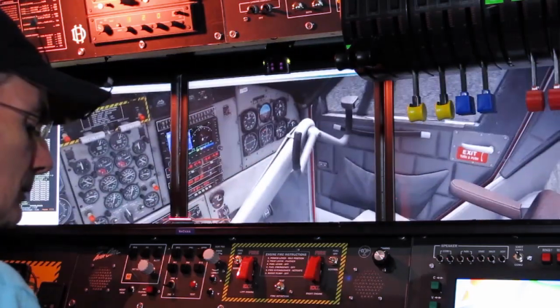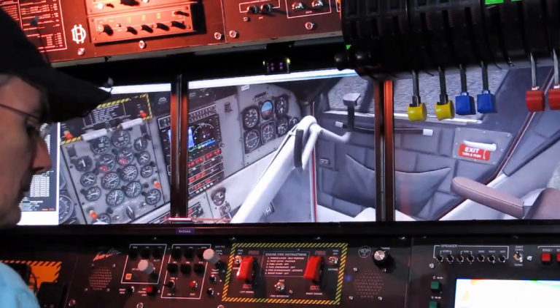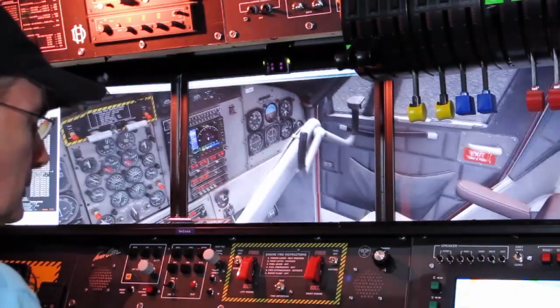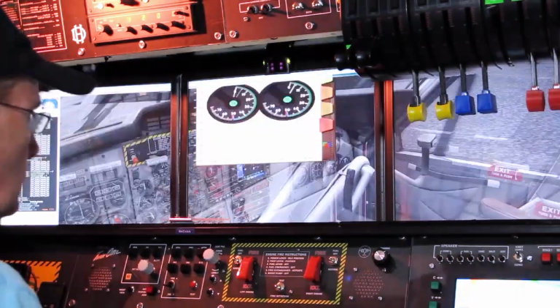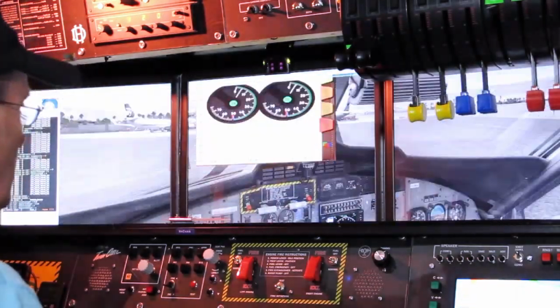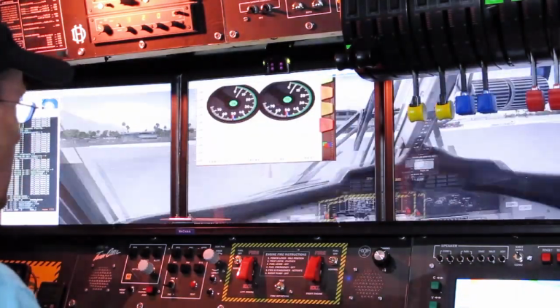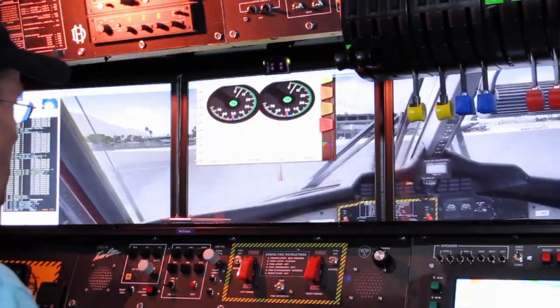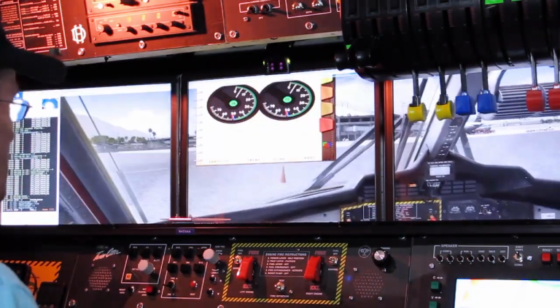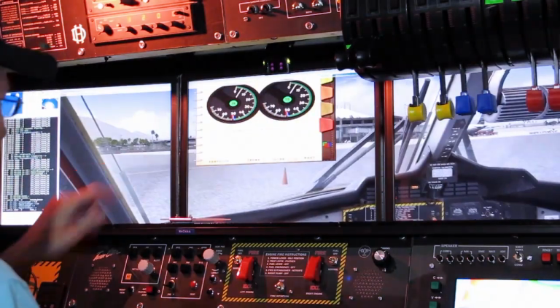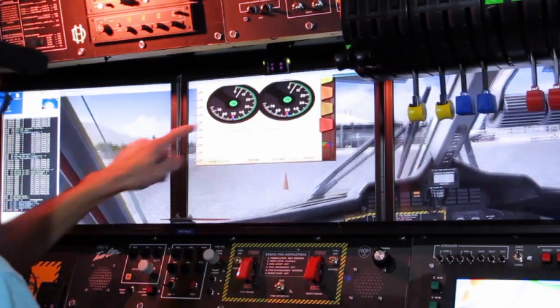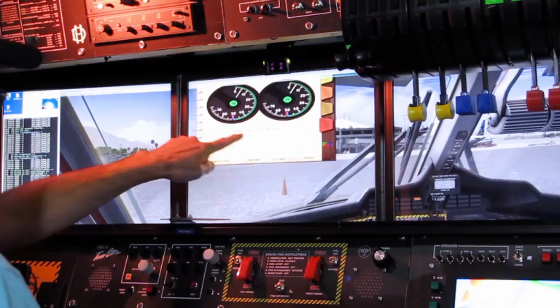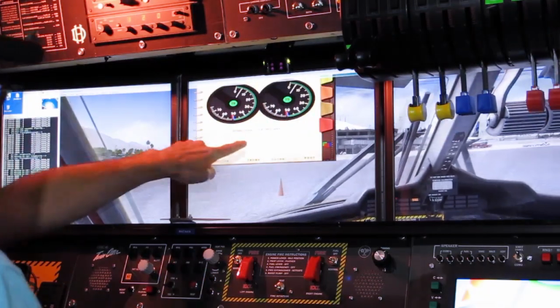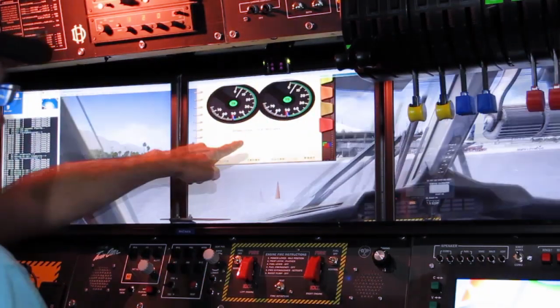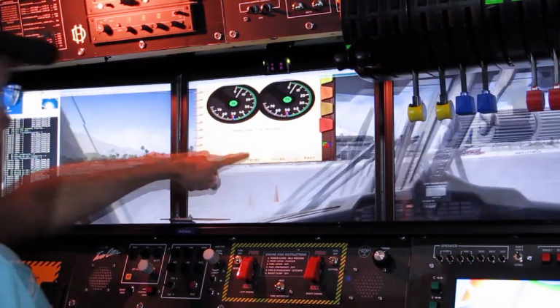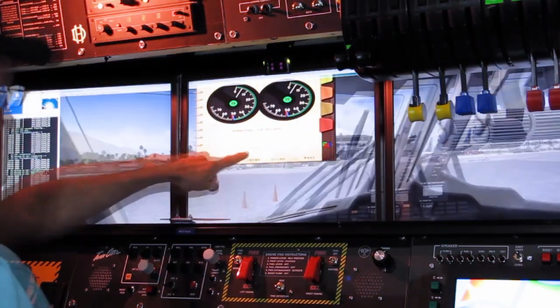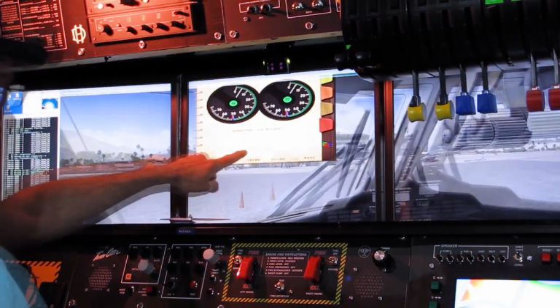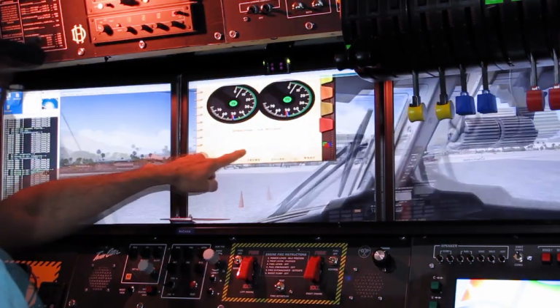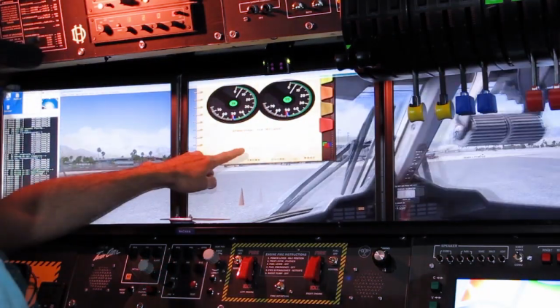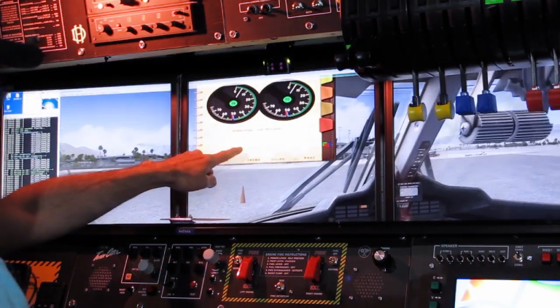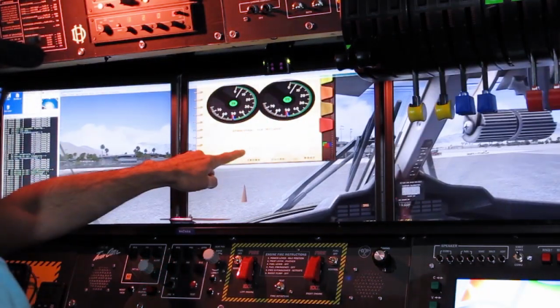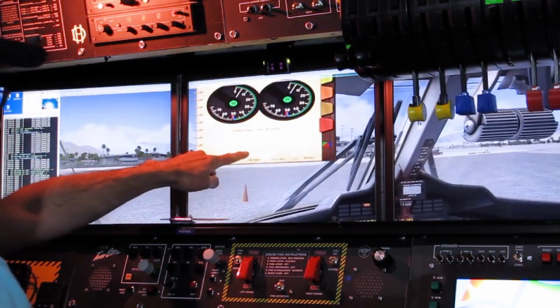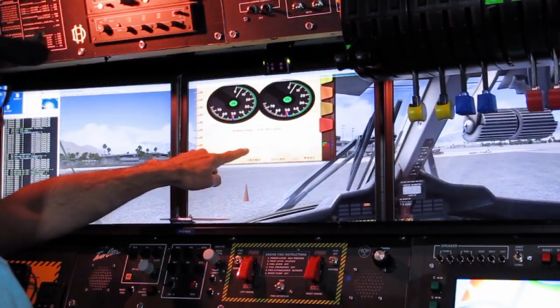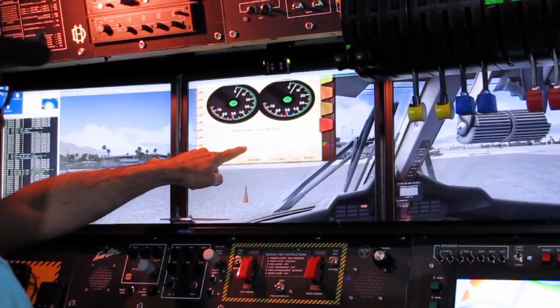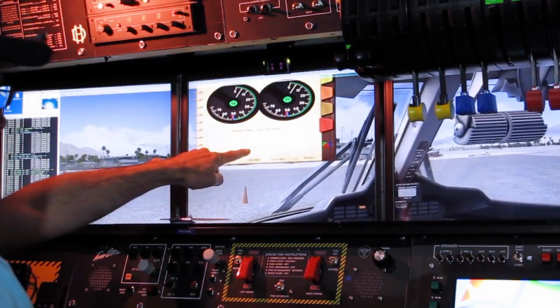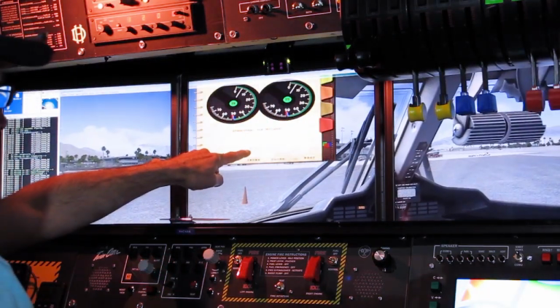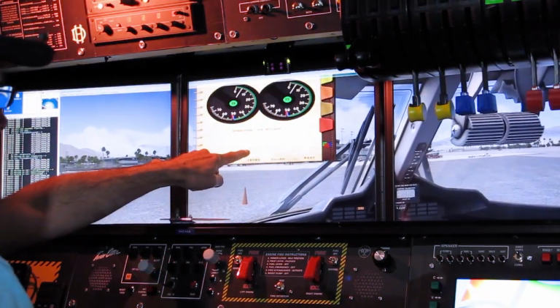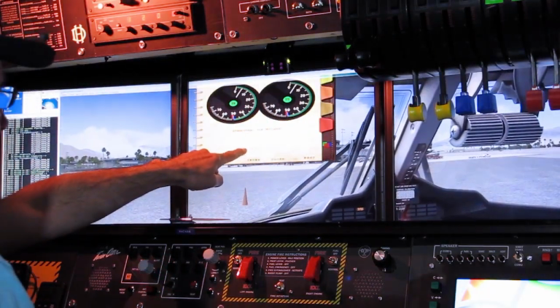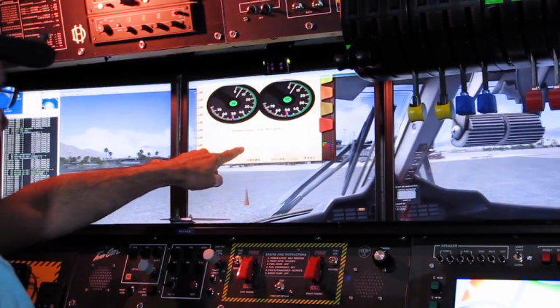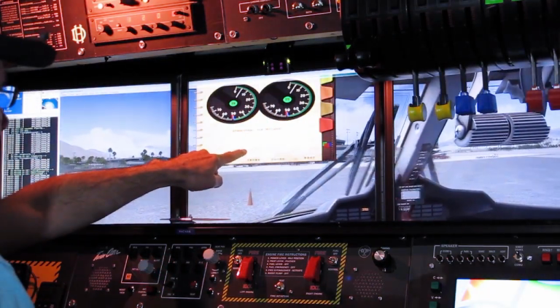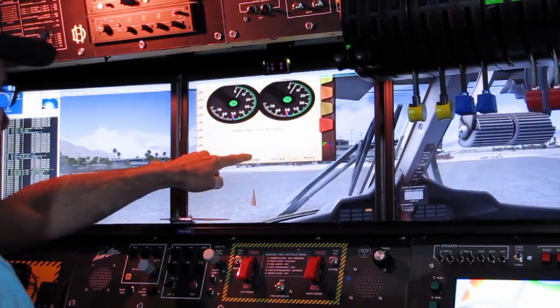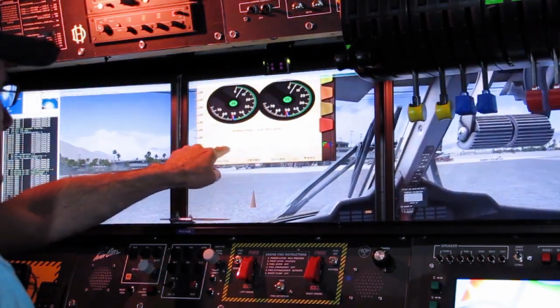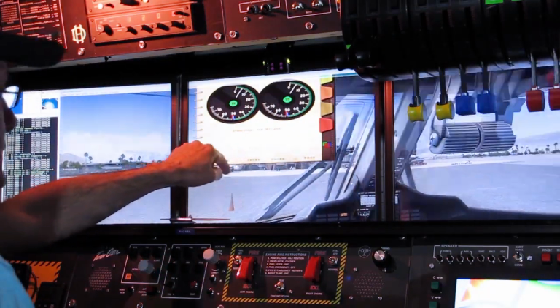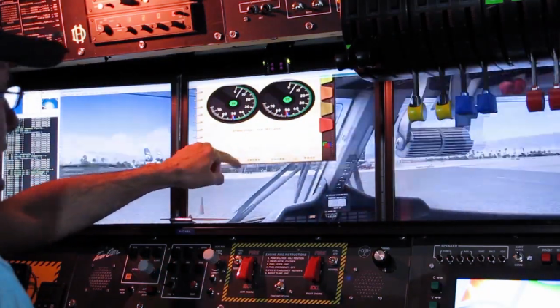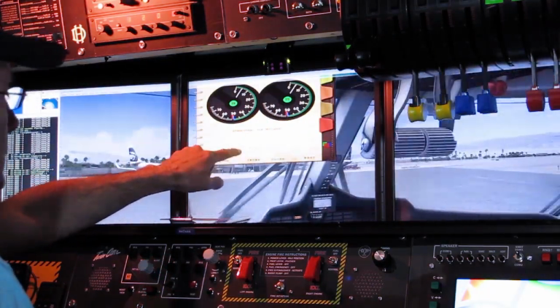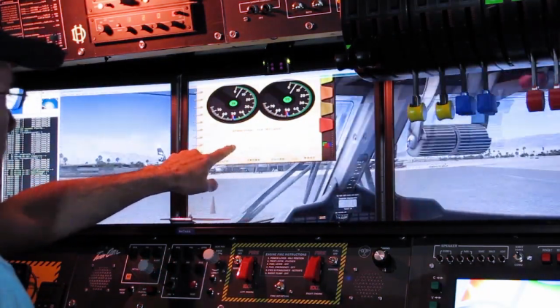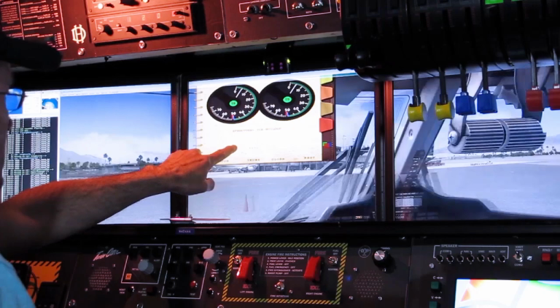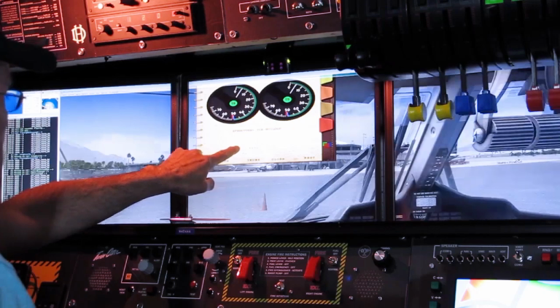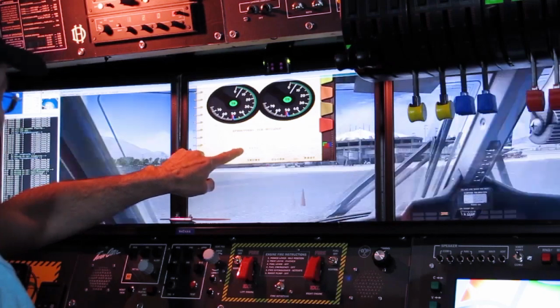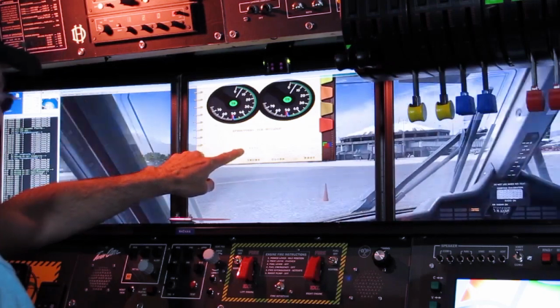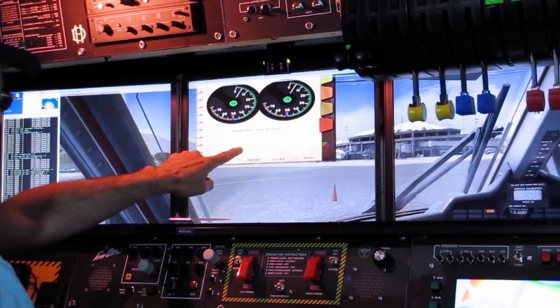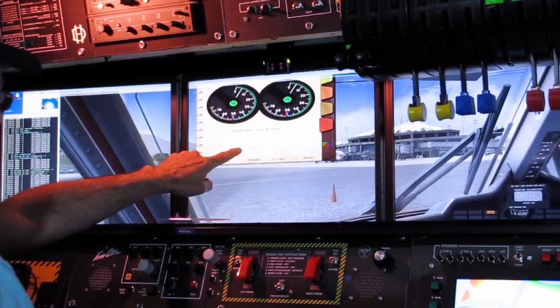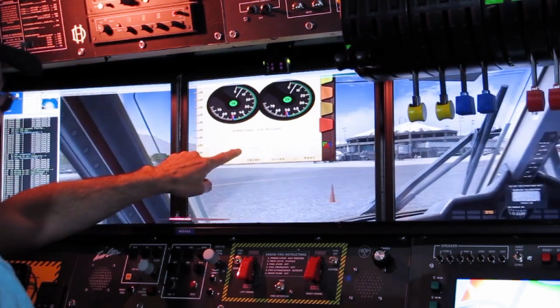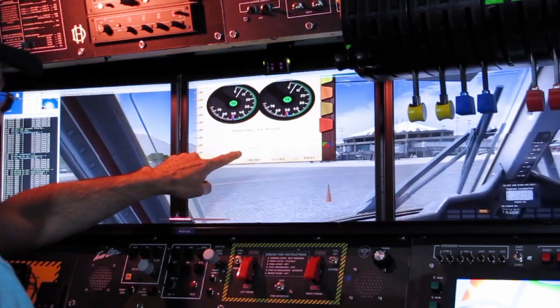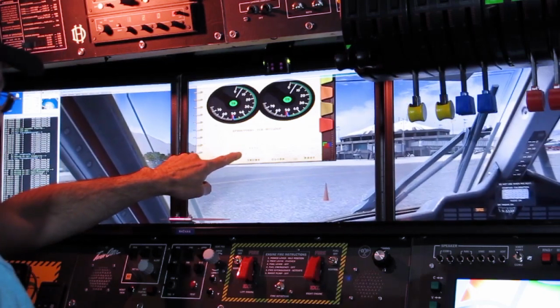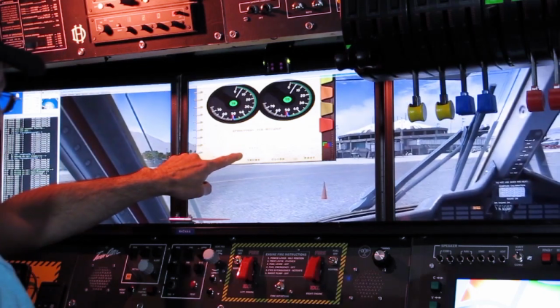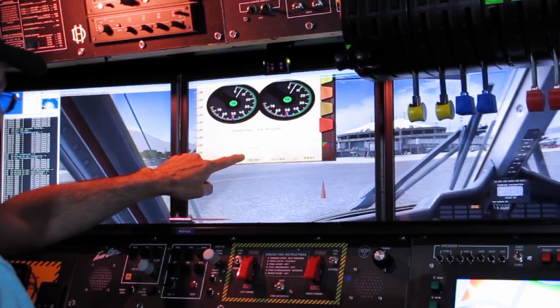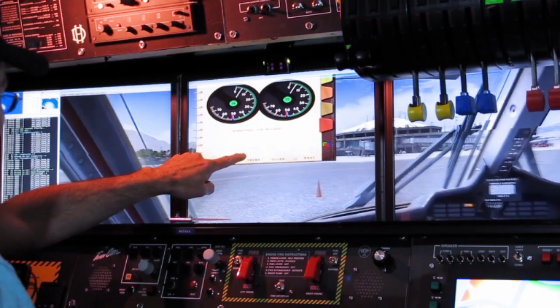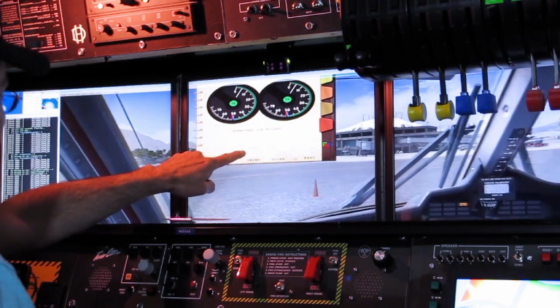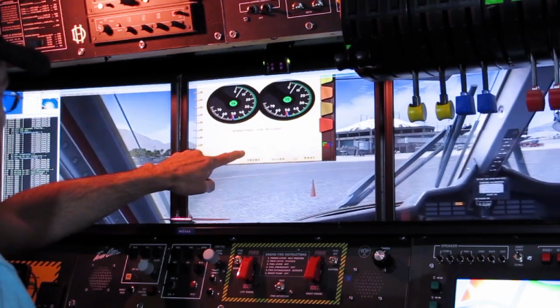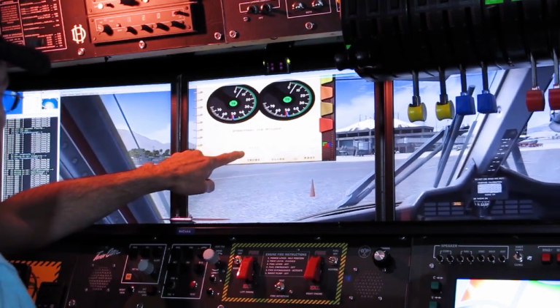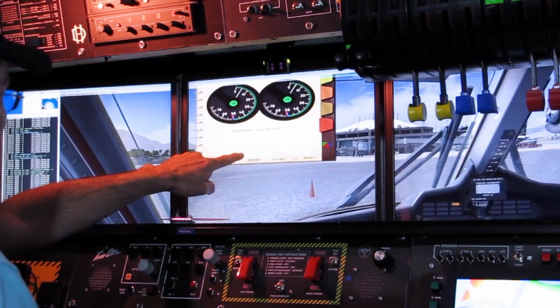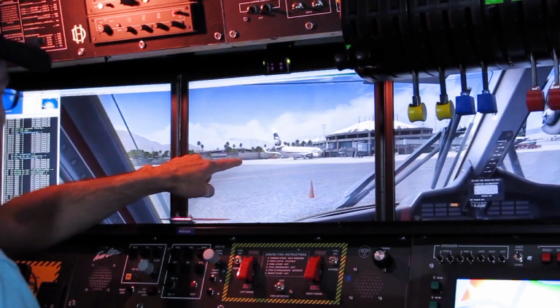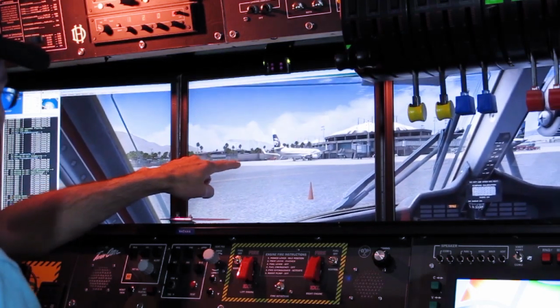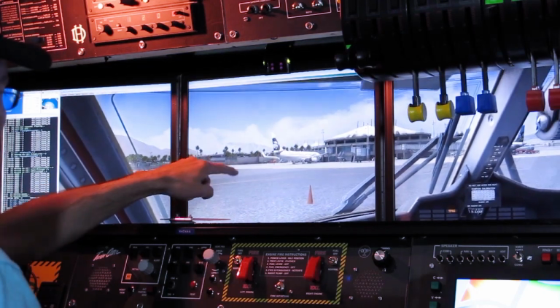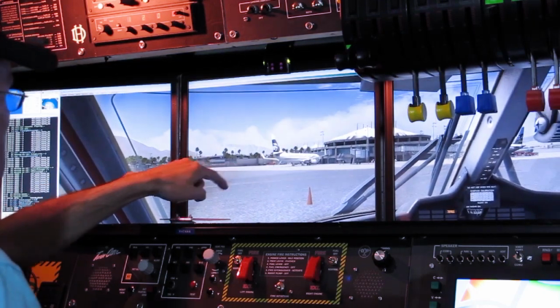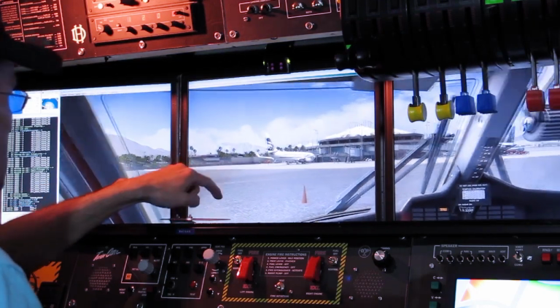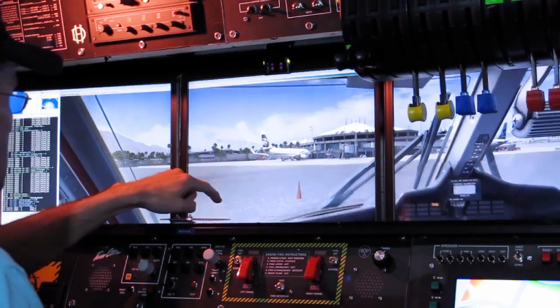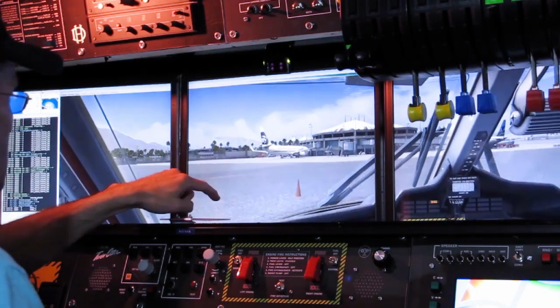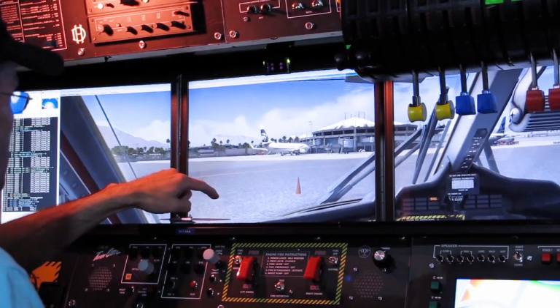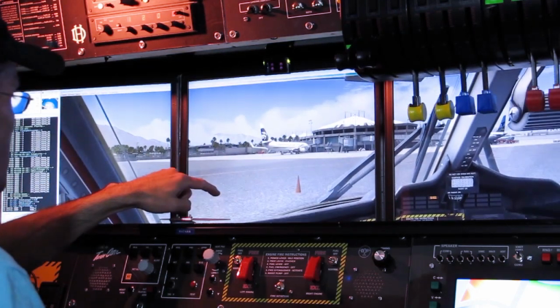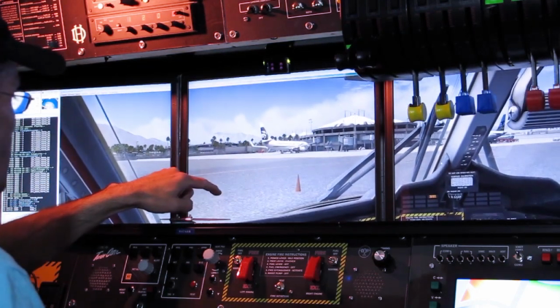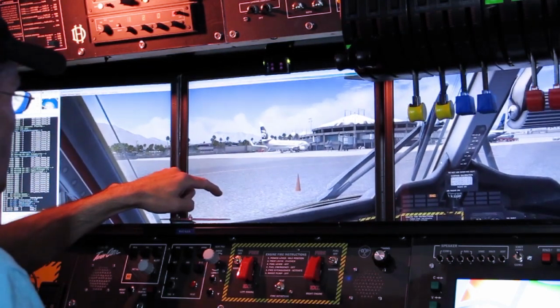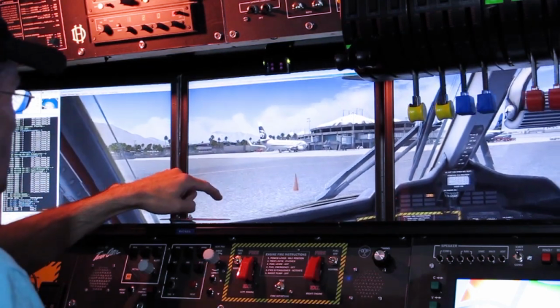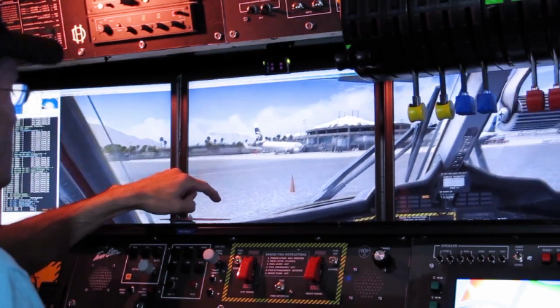We've still got the AeroSoft ice gauge available showing zero percent, and there's zero ice at the moment since the outside air temperature is above zero.